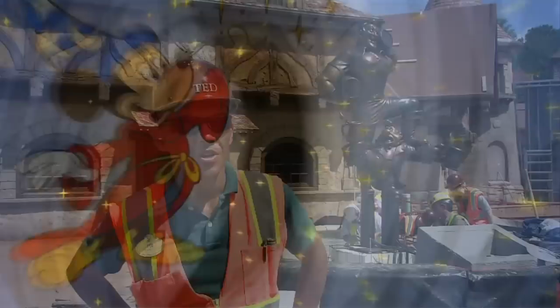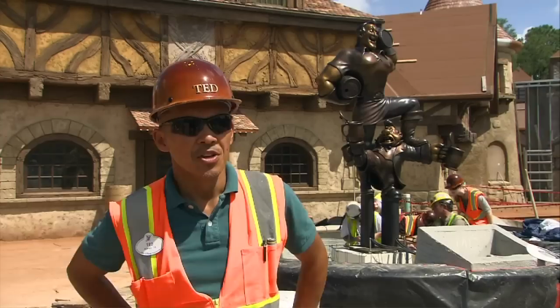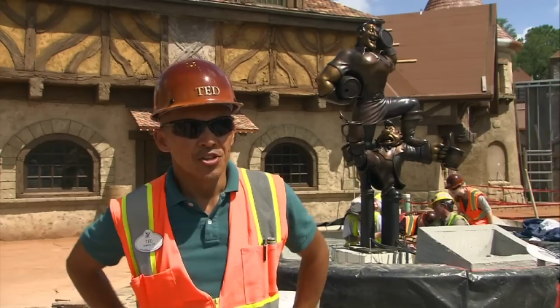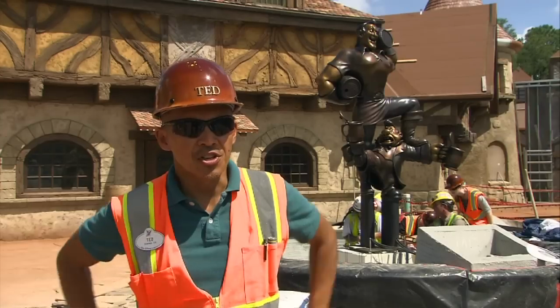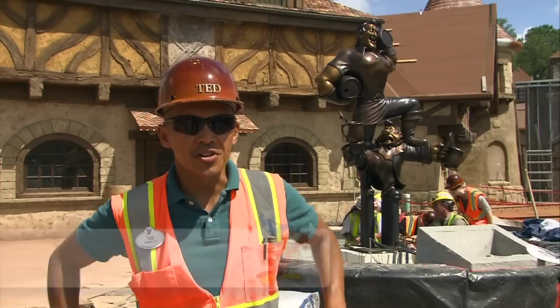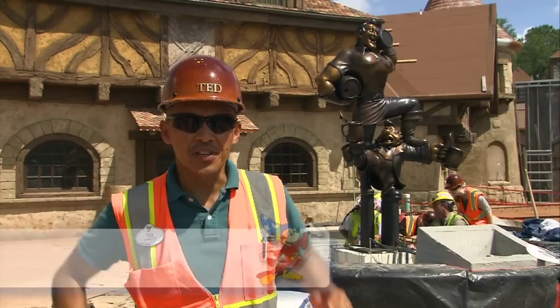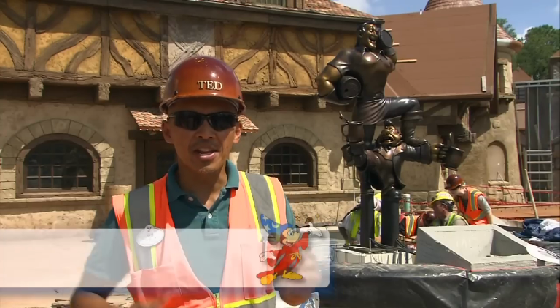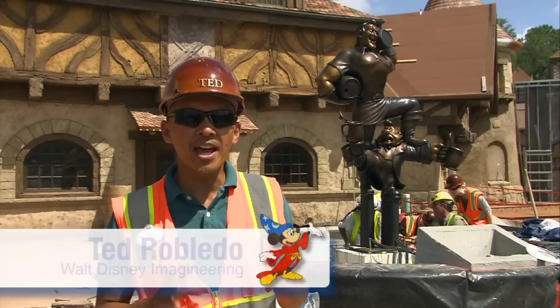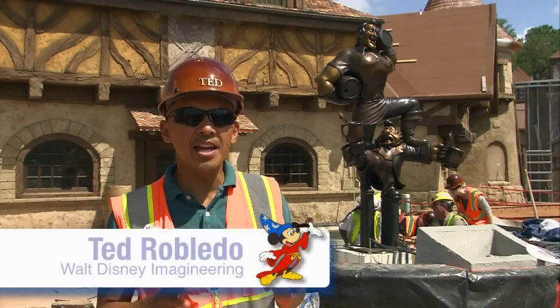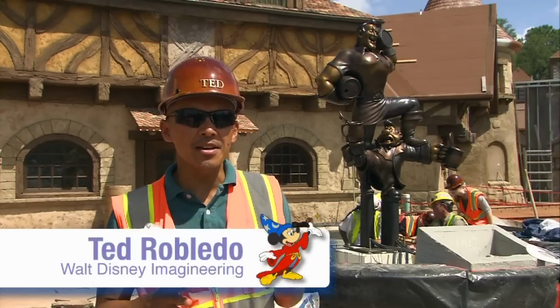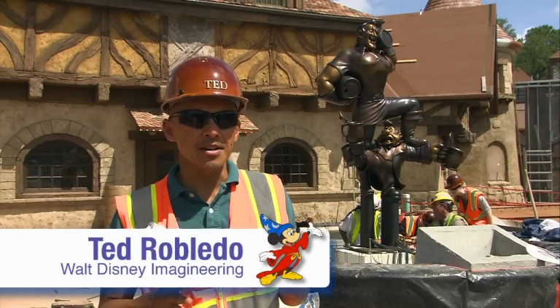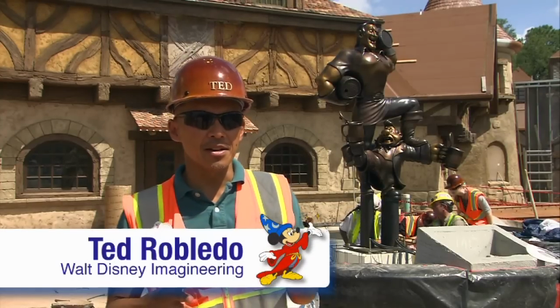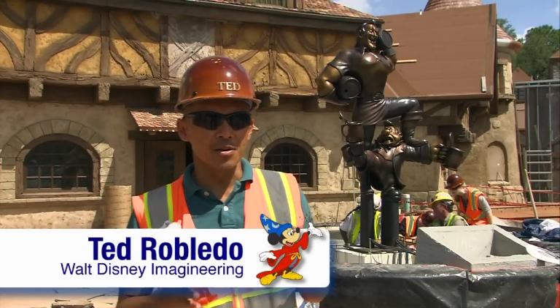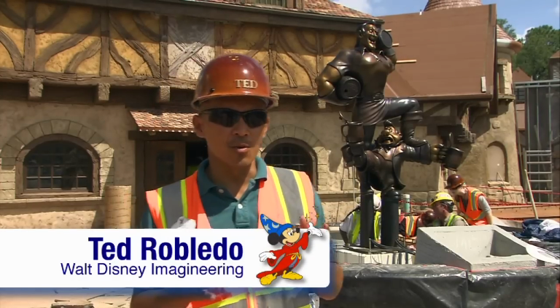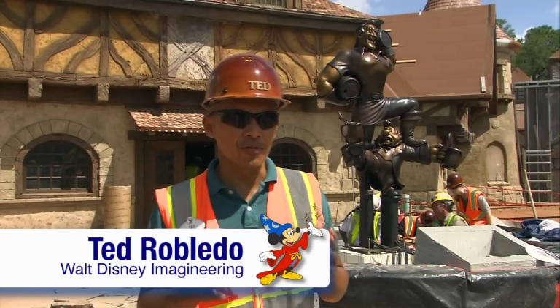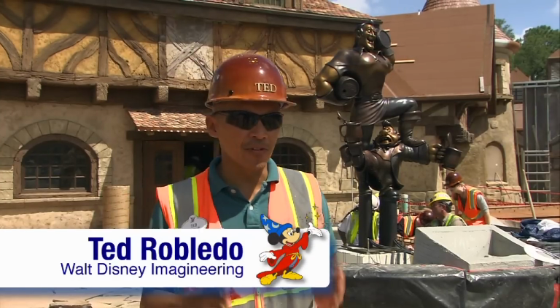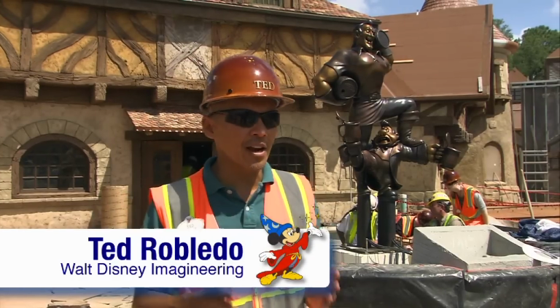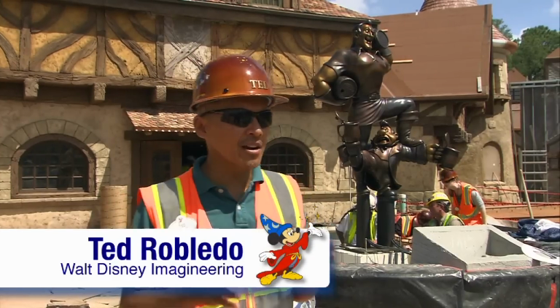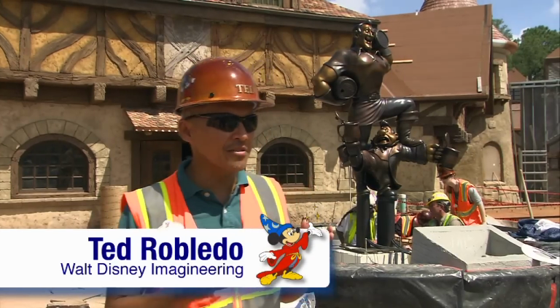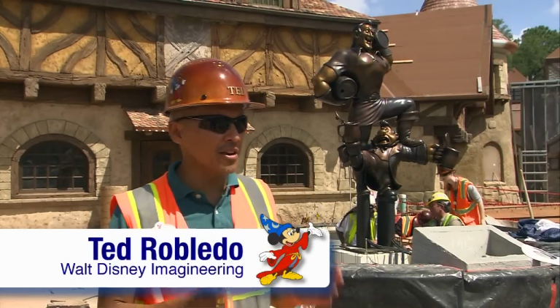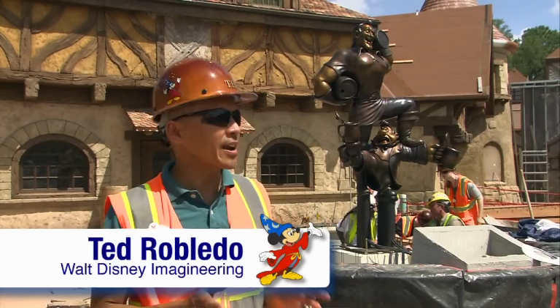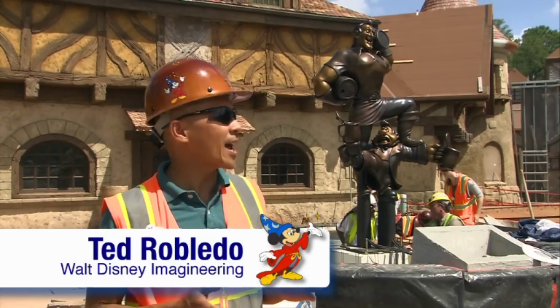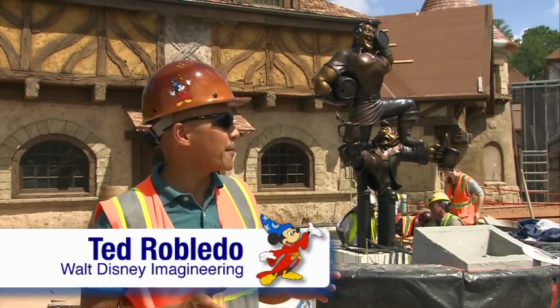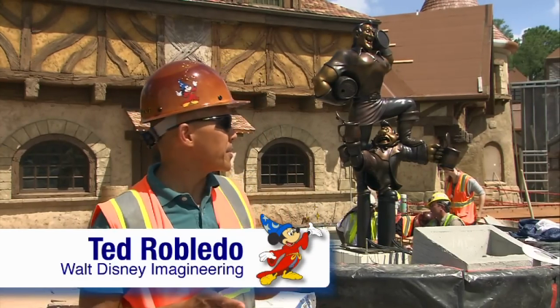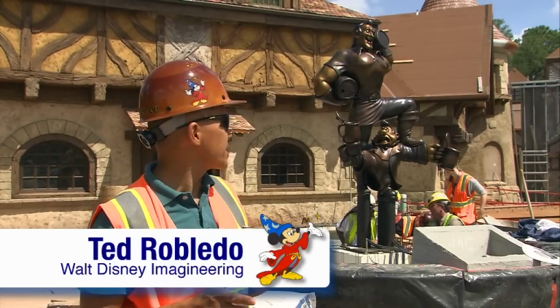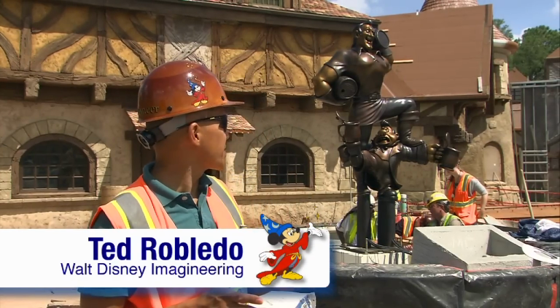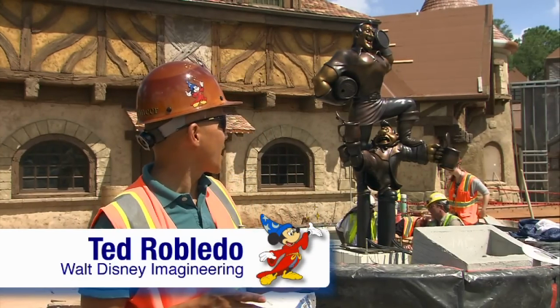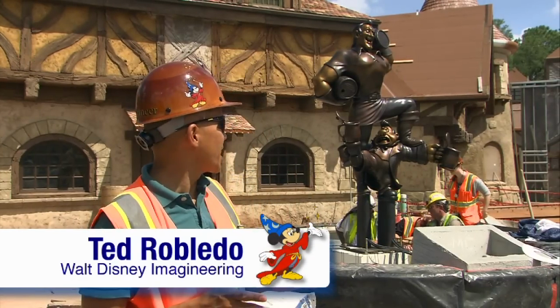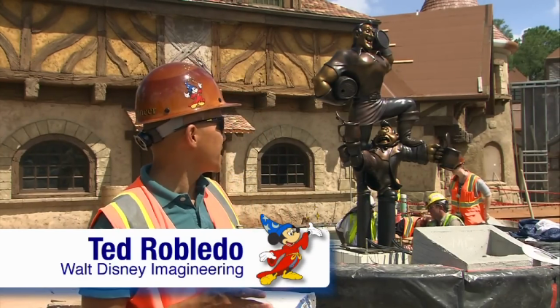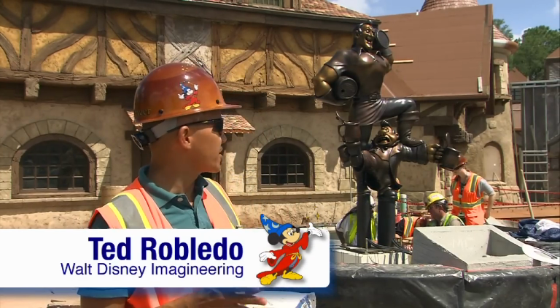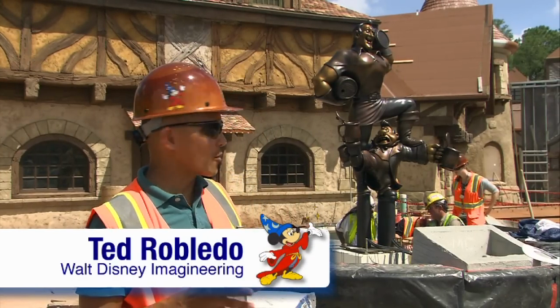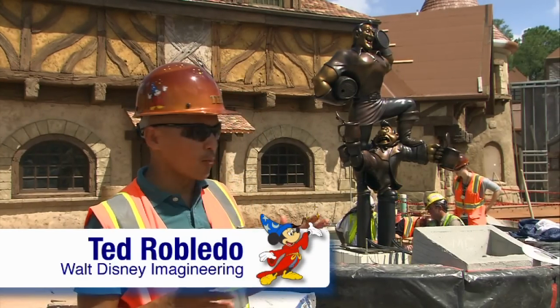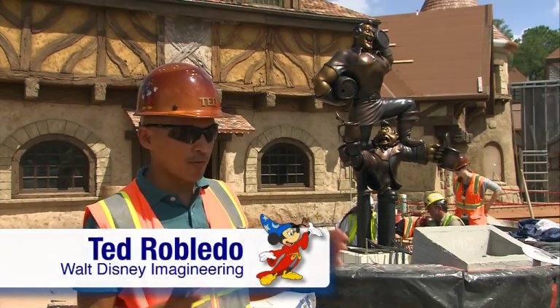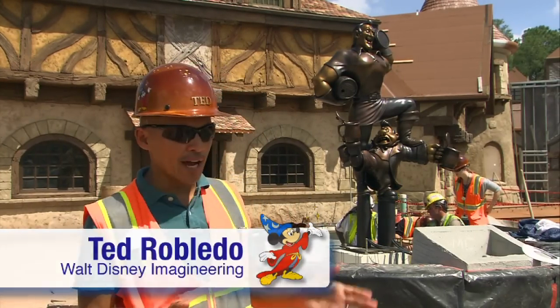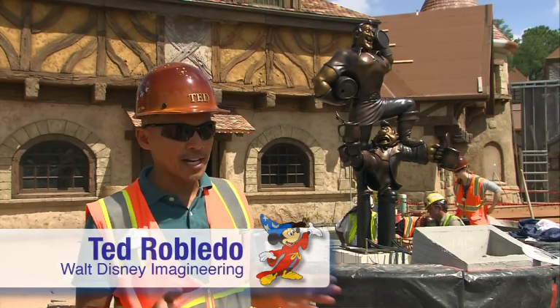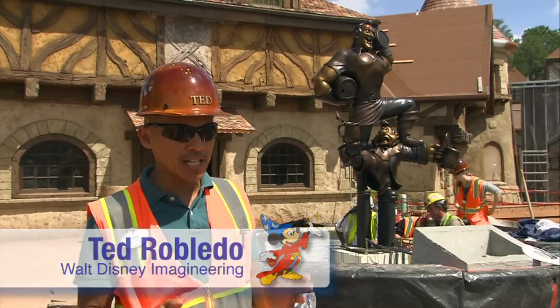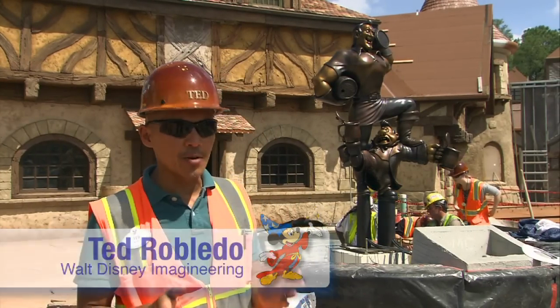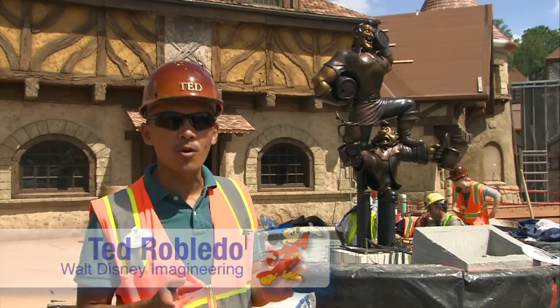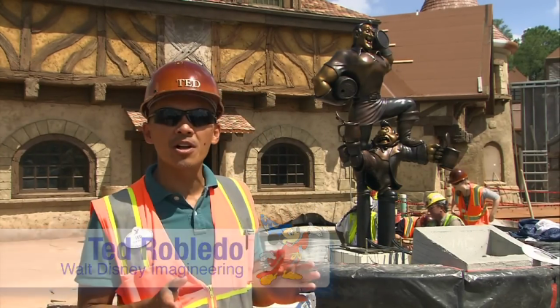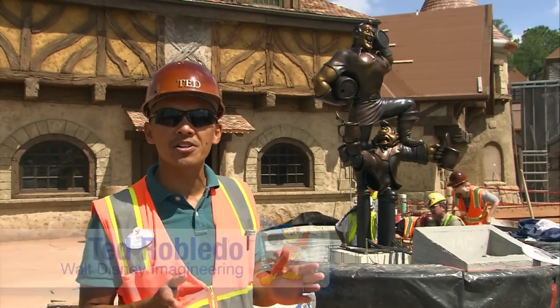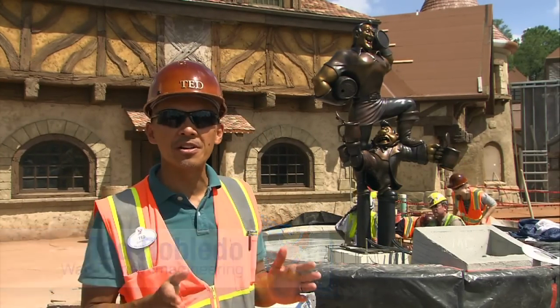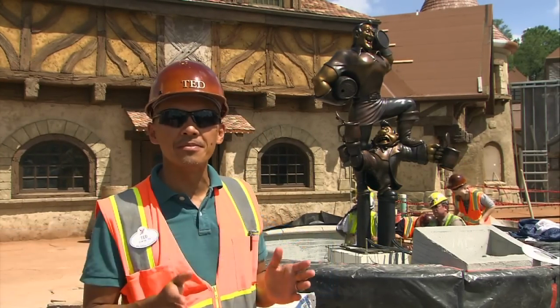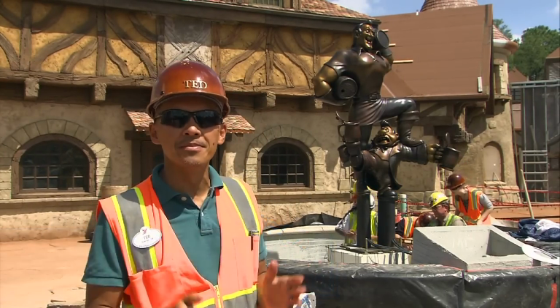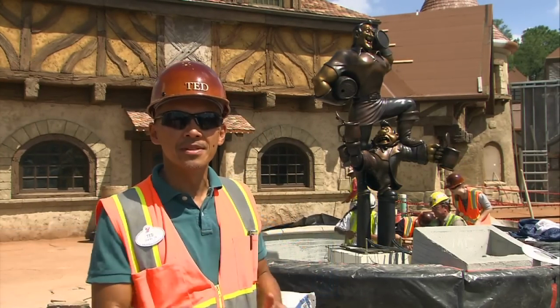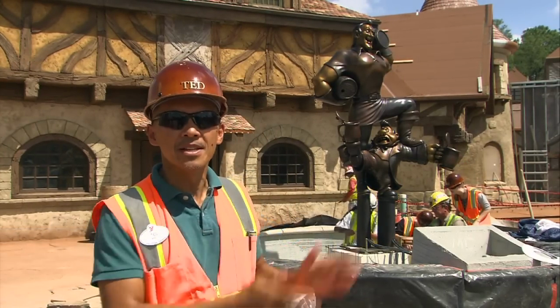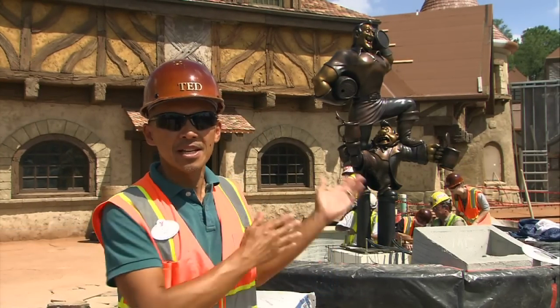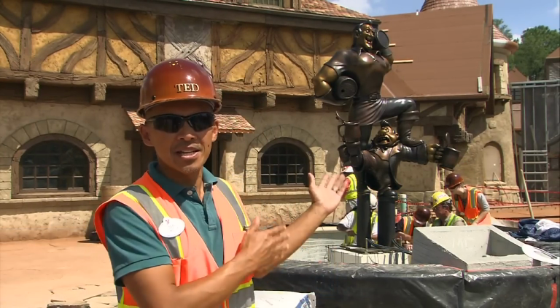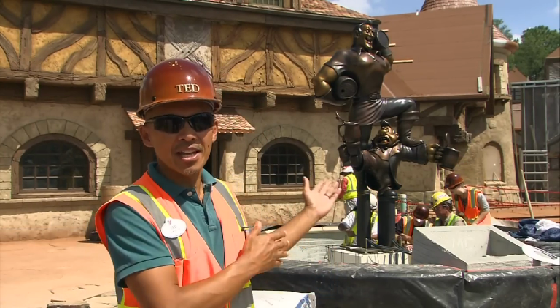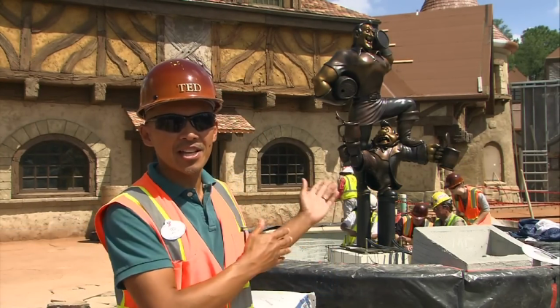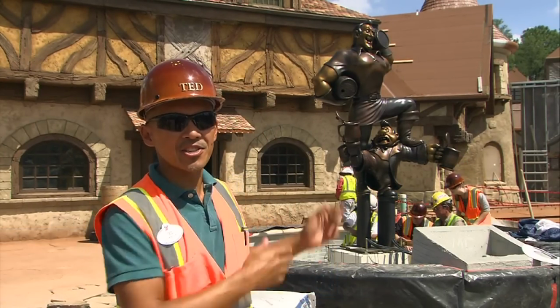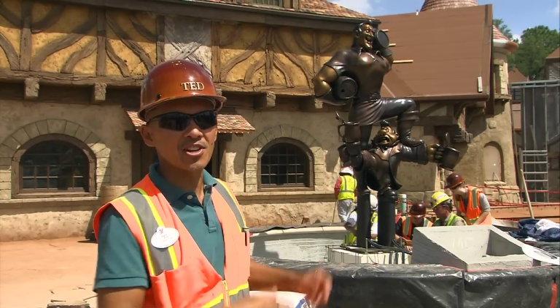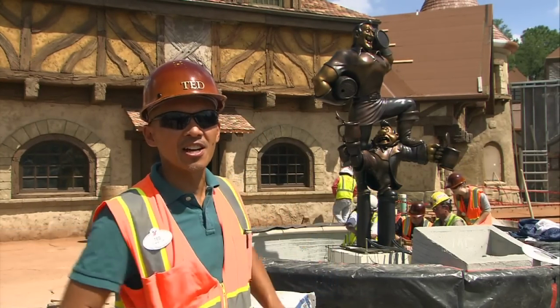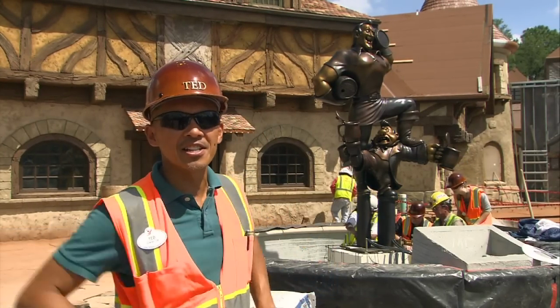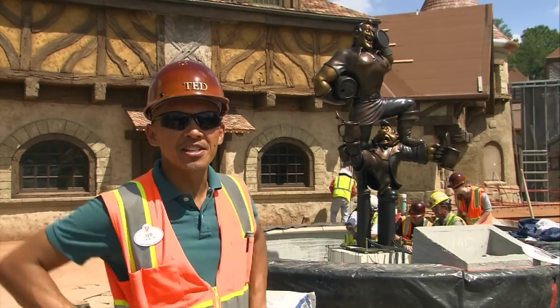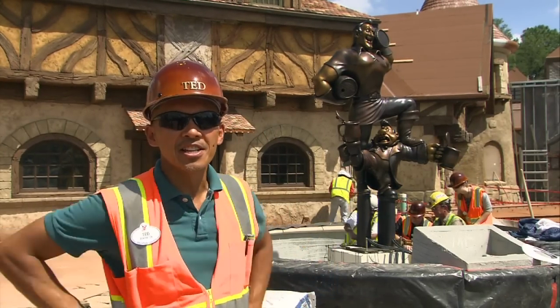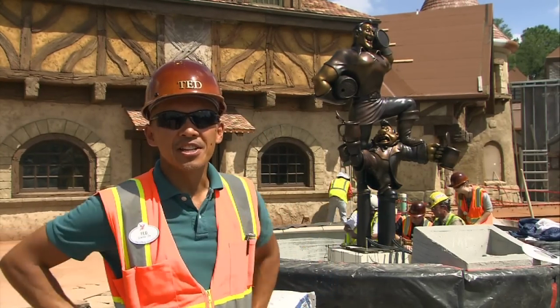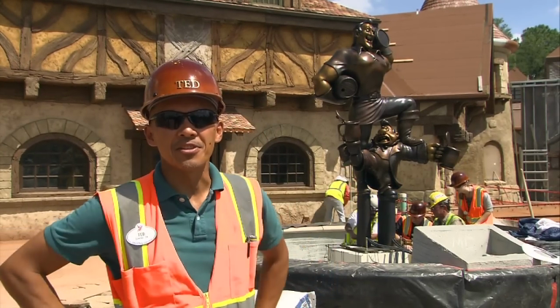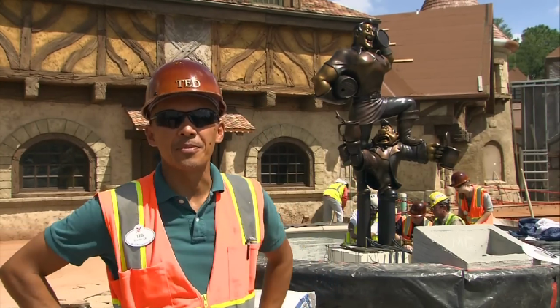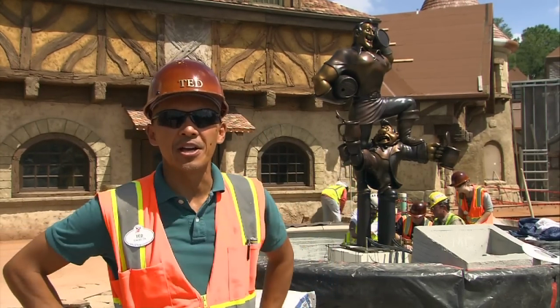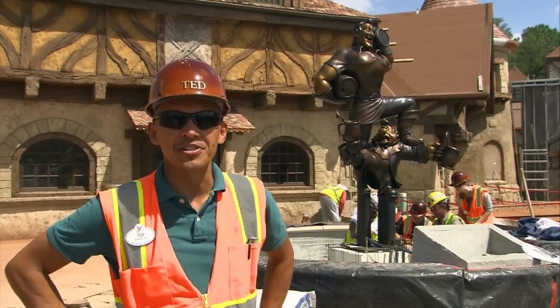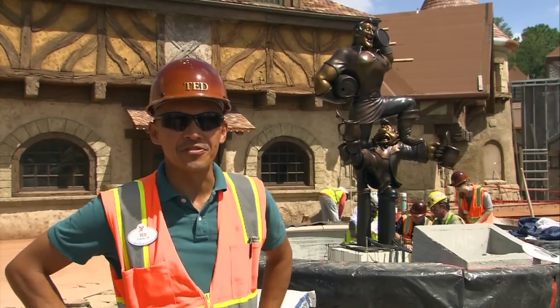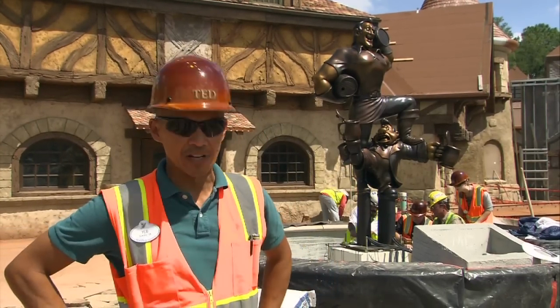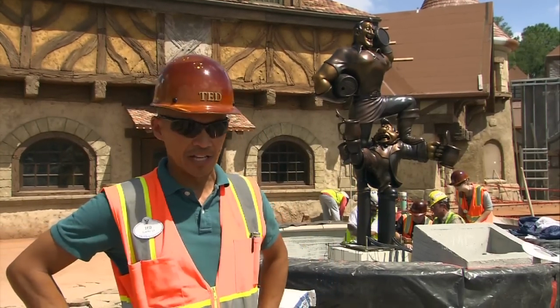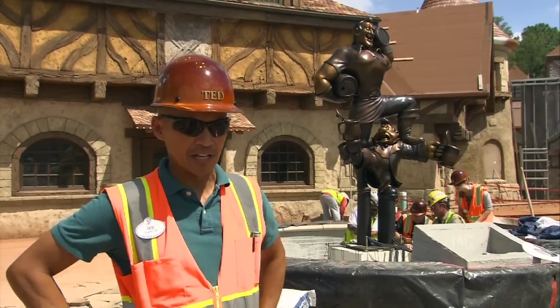So today, we're very, very happy and excited to finally welcome Gaston to Belle's Village.